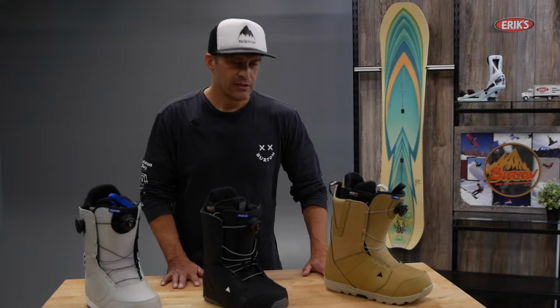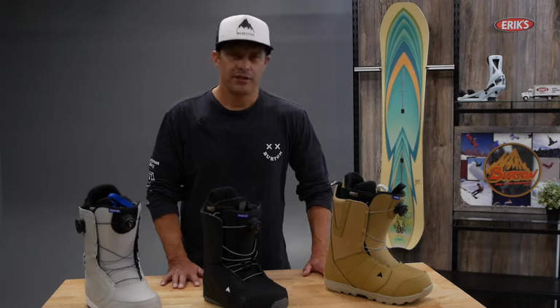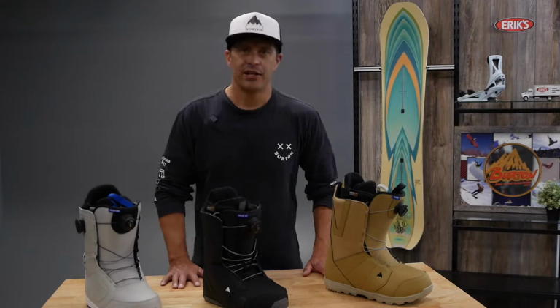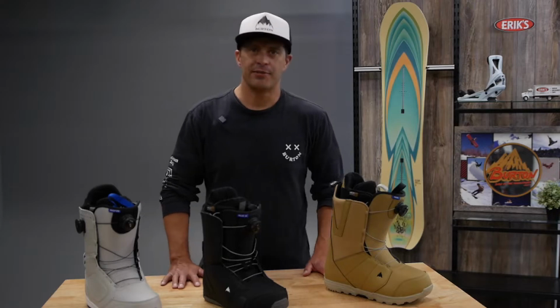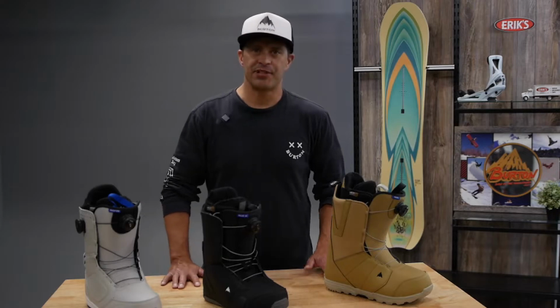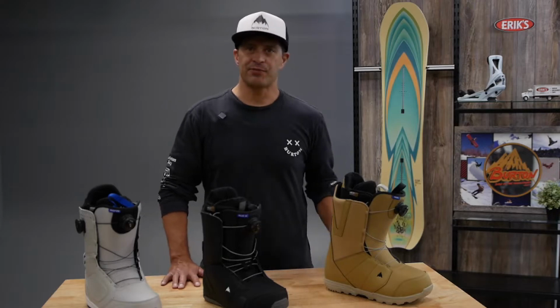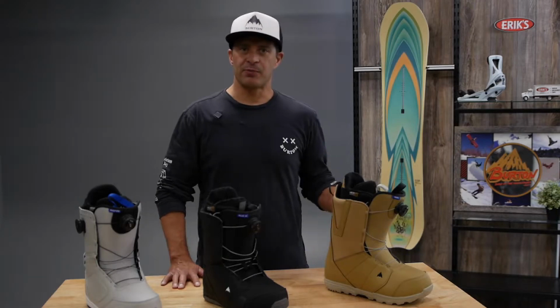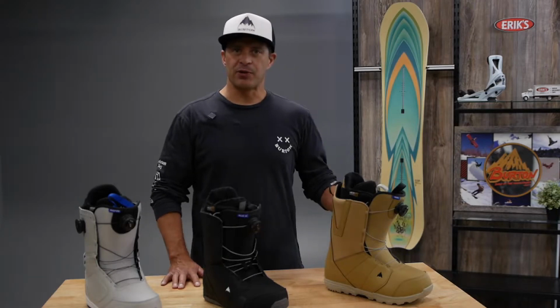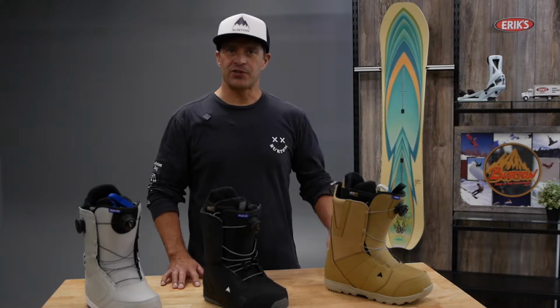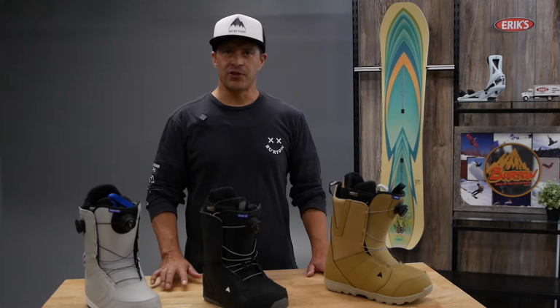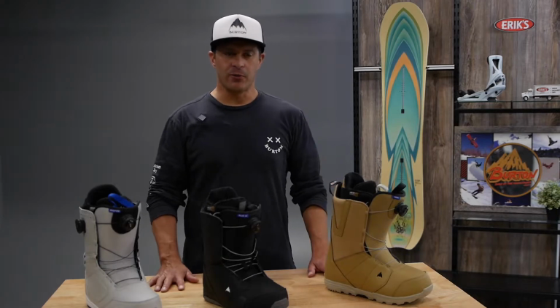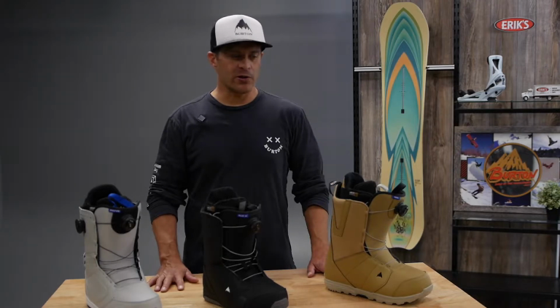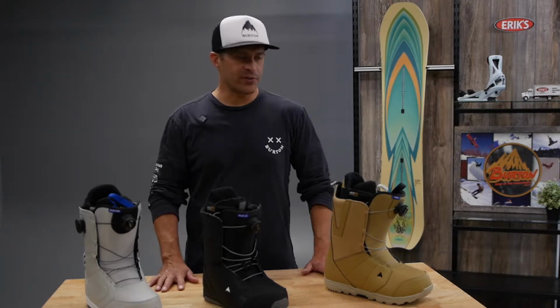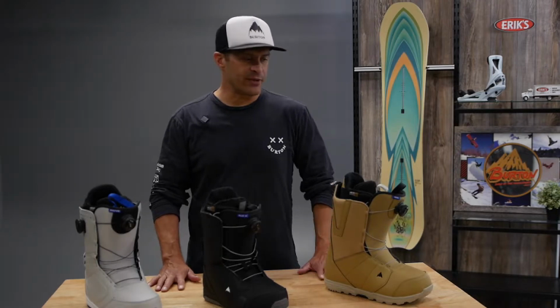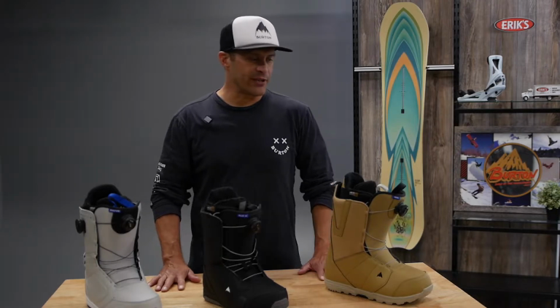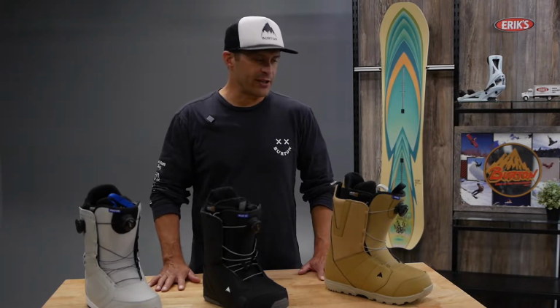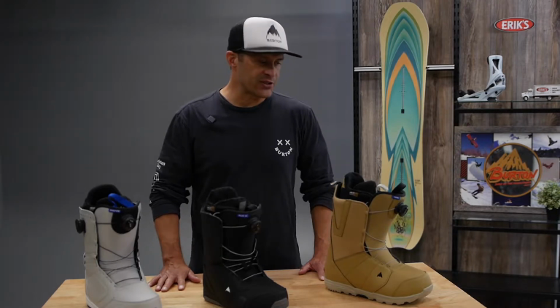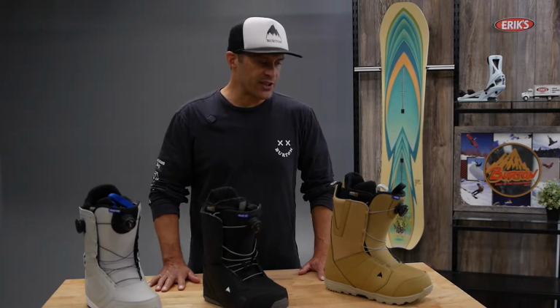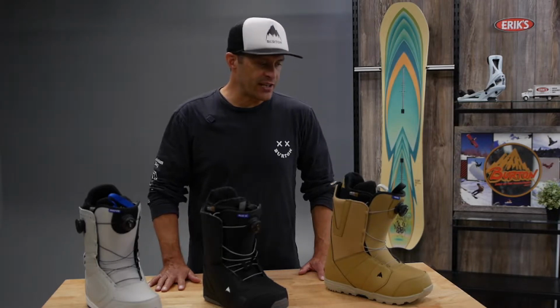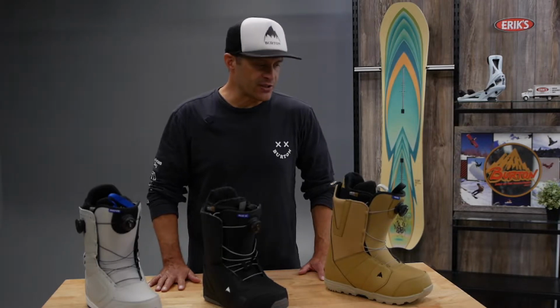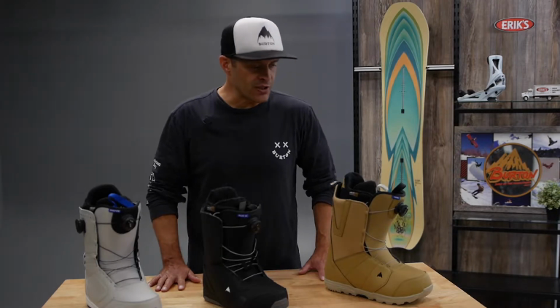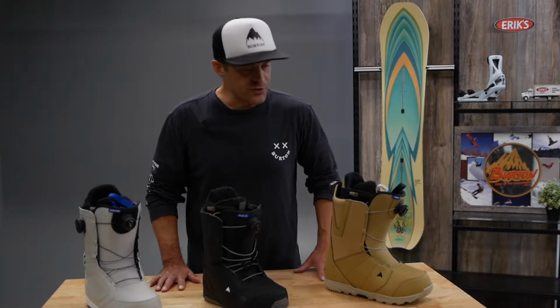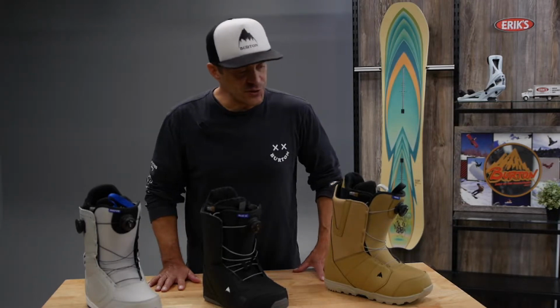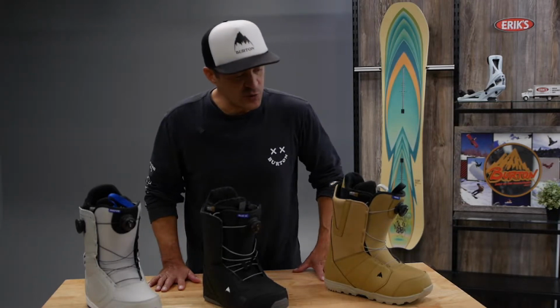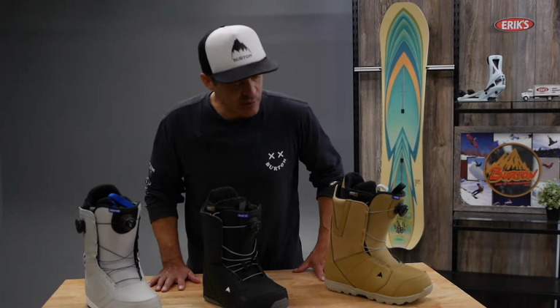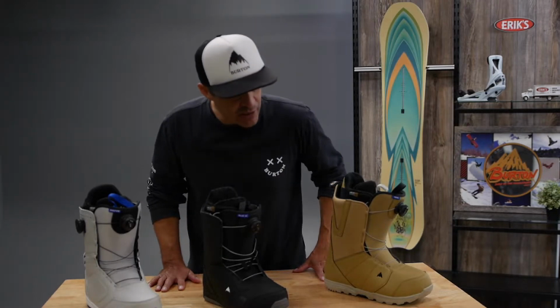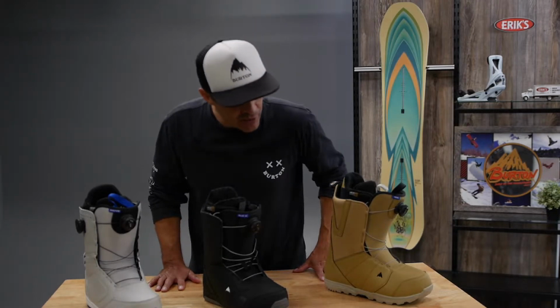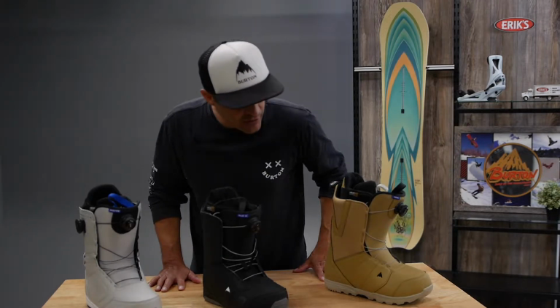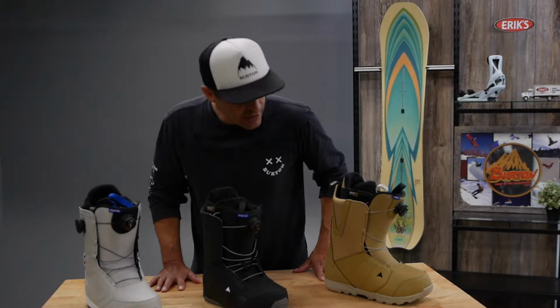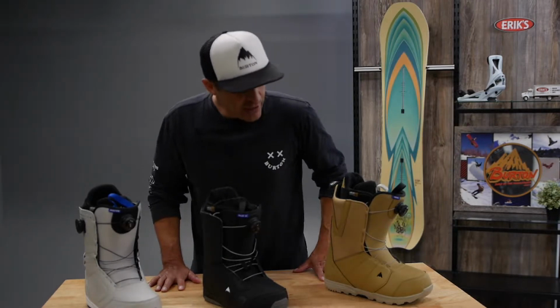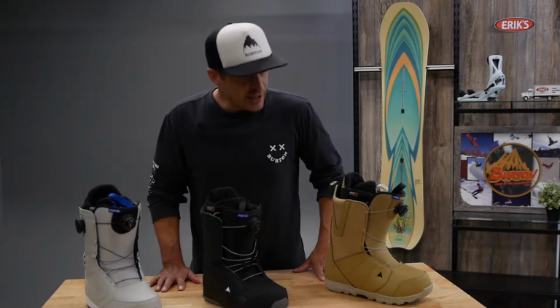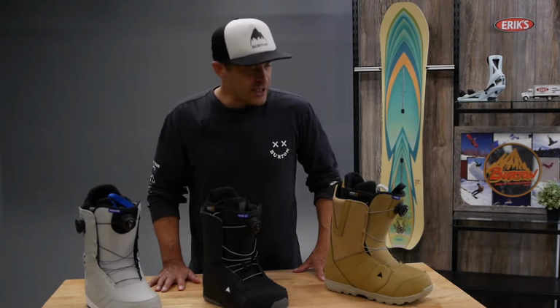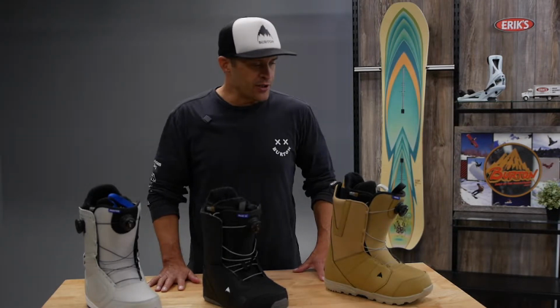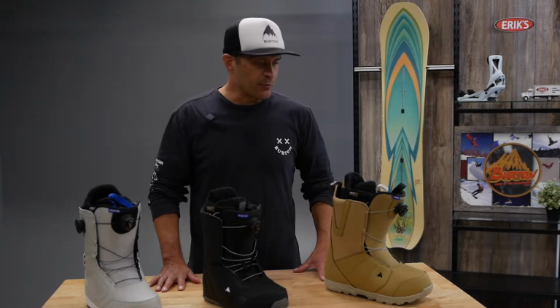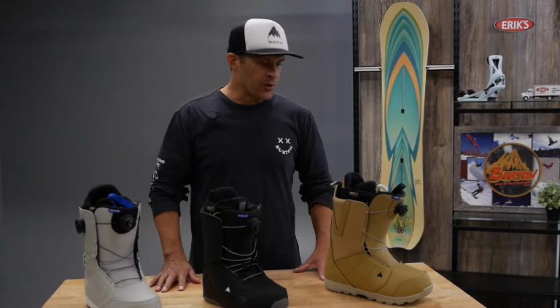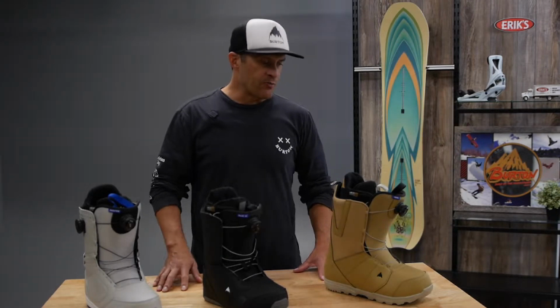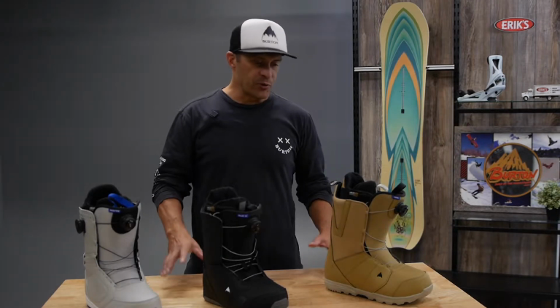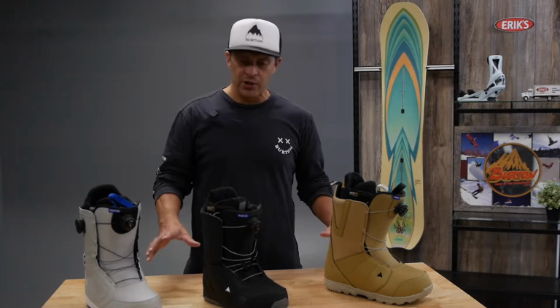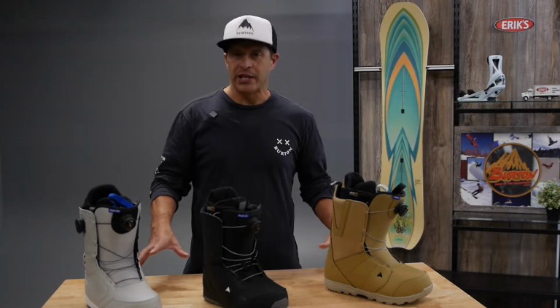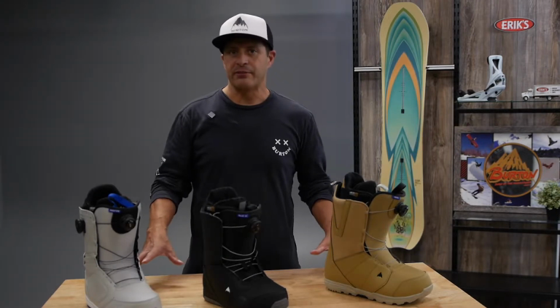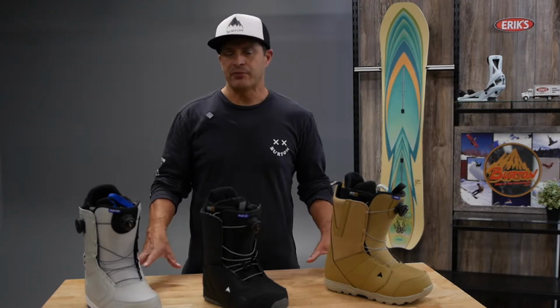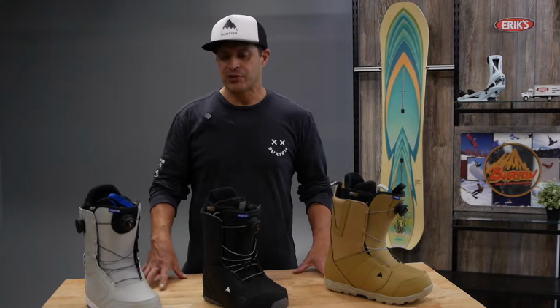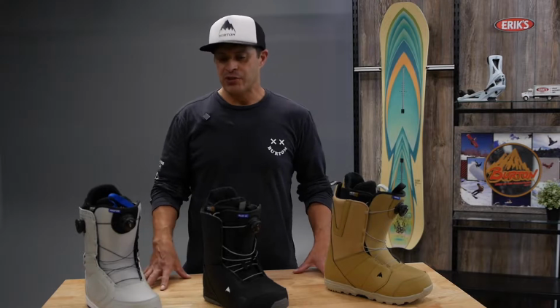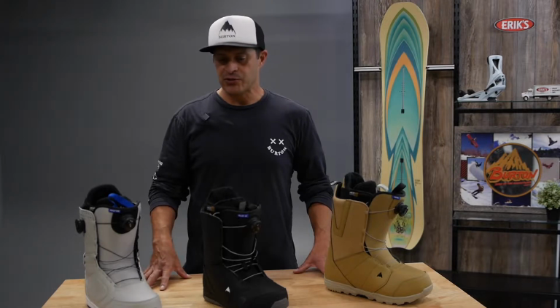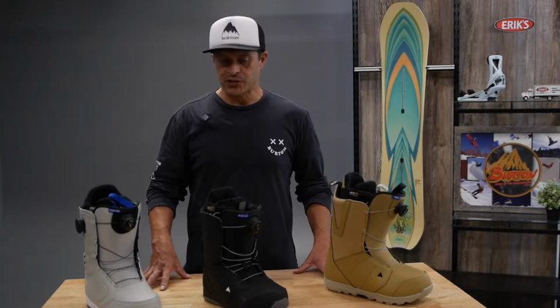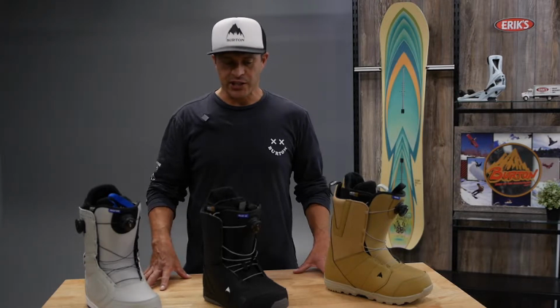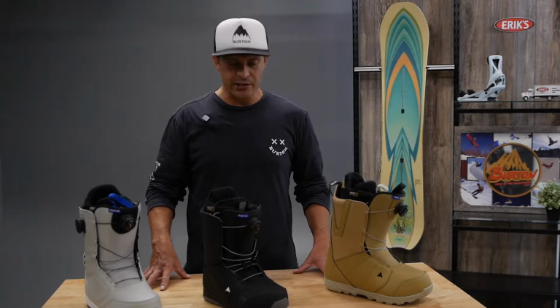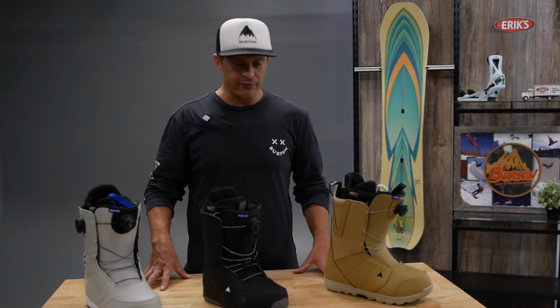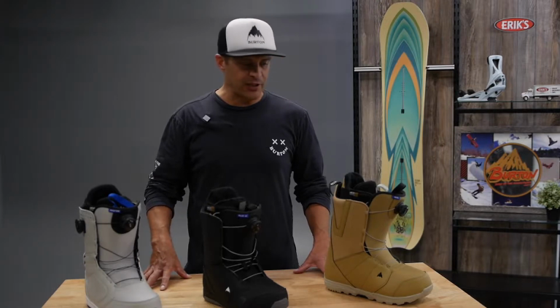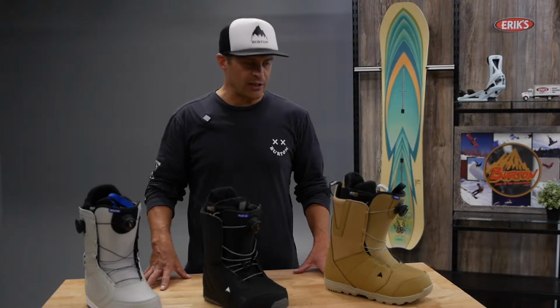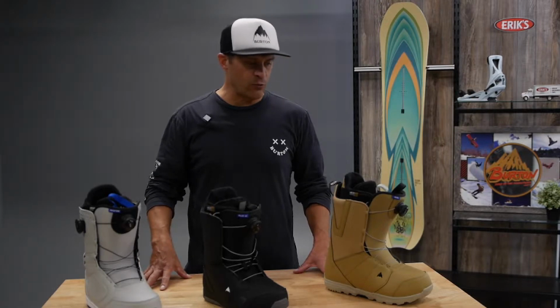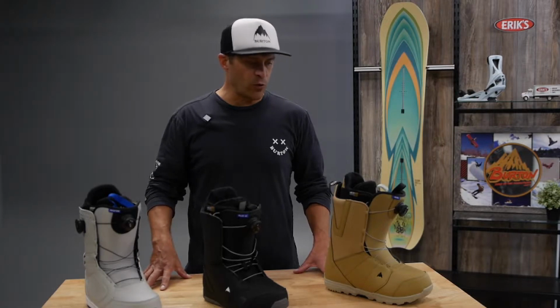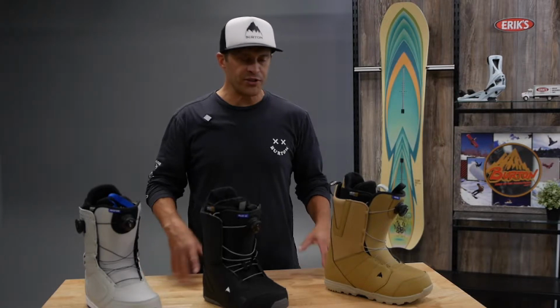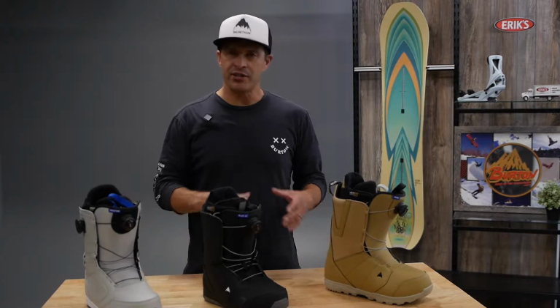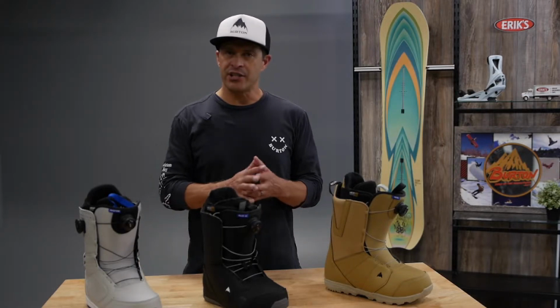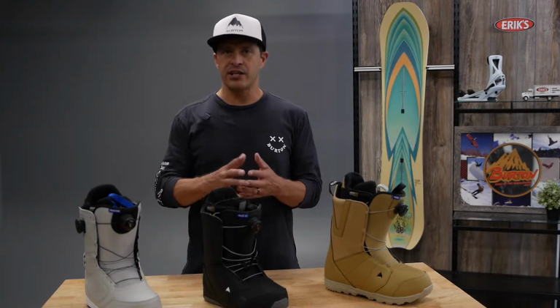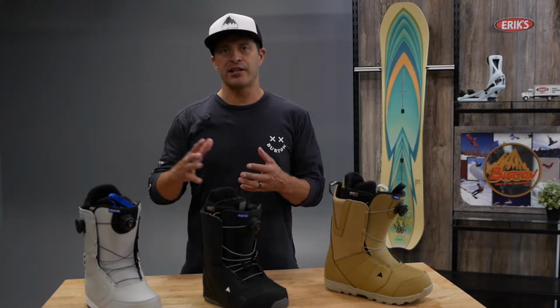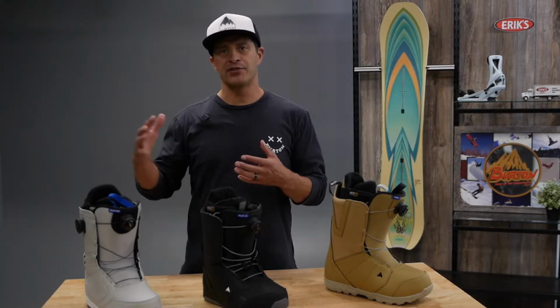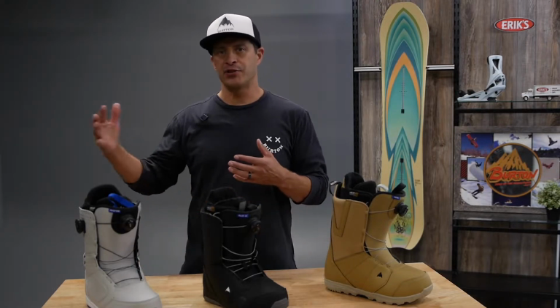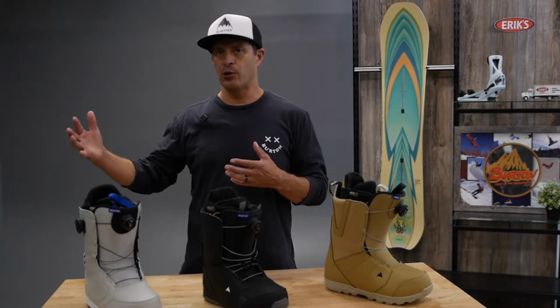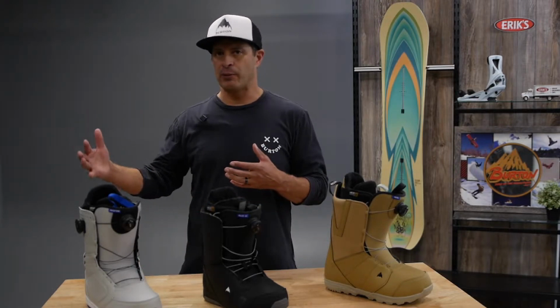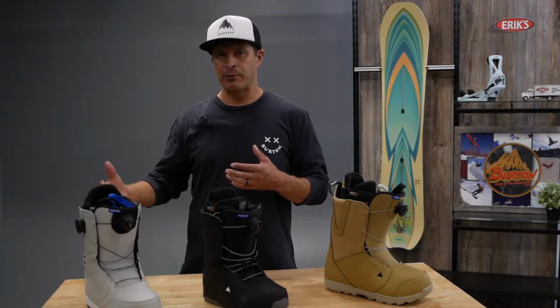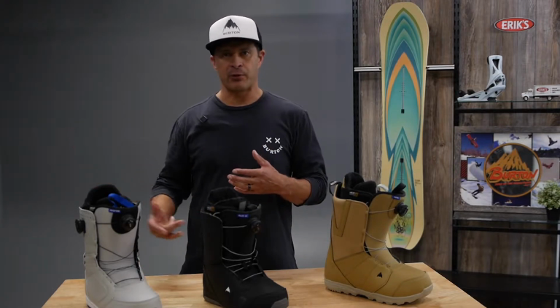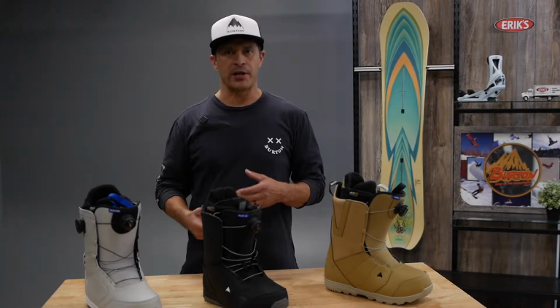Hi, I'm Jason with Burton Snowboards. I'm here at Eric's today to talk to you about the Burton boot line — just kind of what you get as you go up in price.